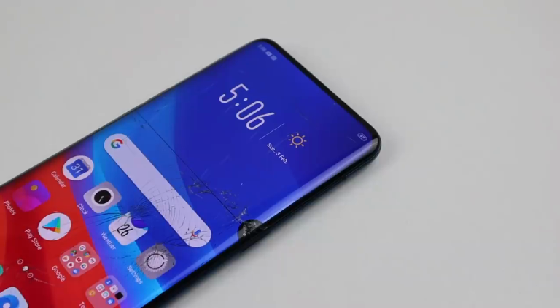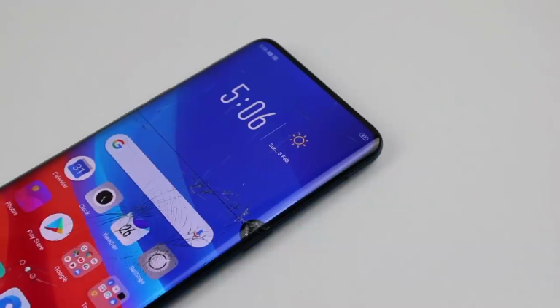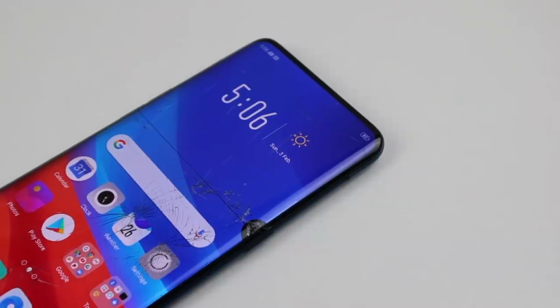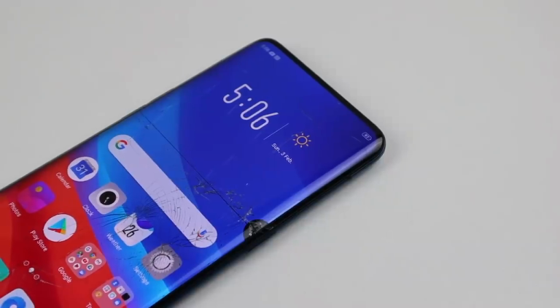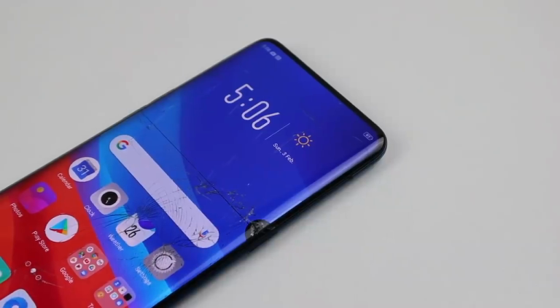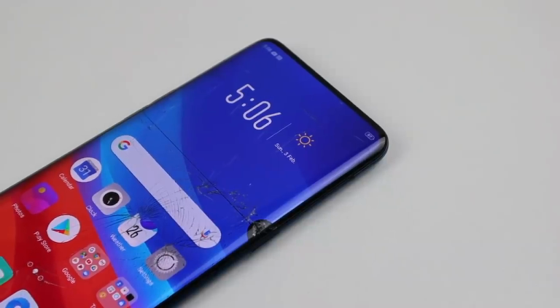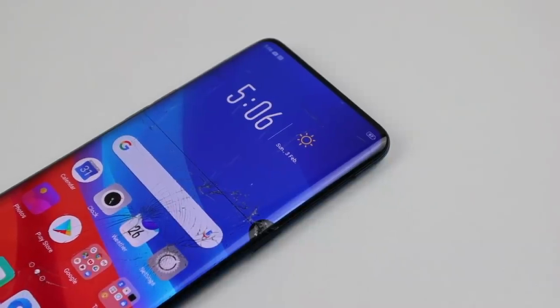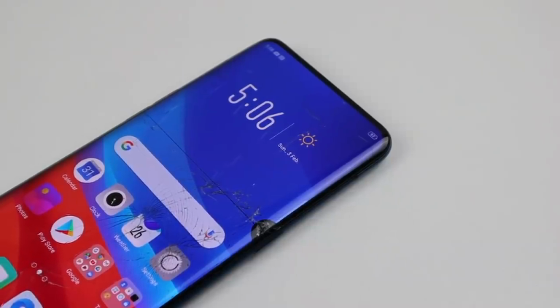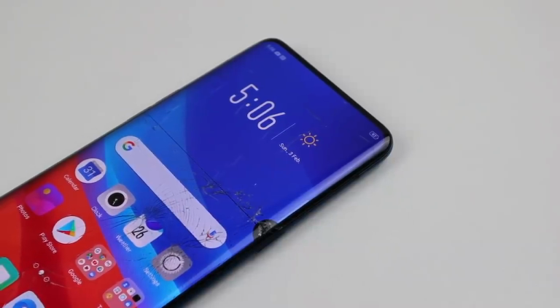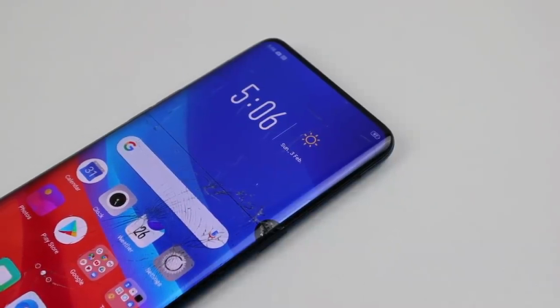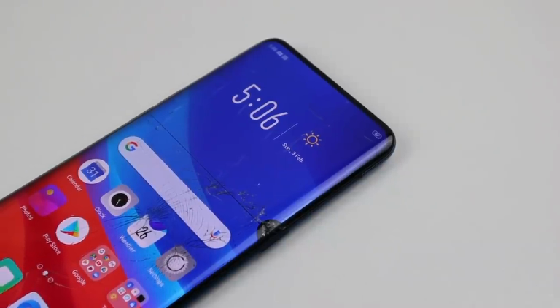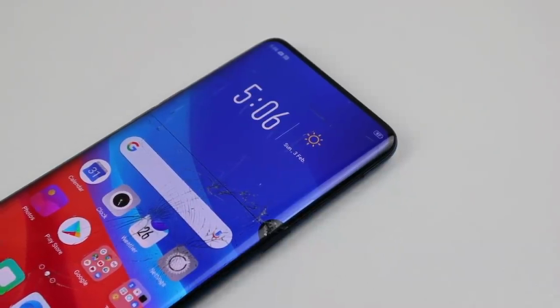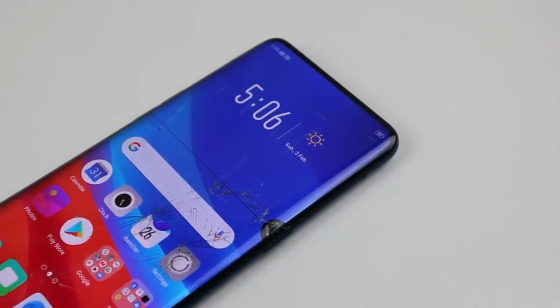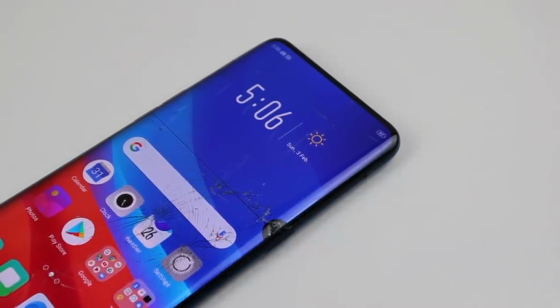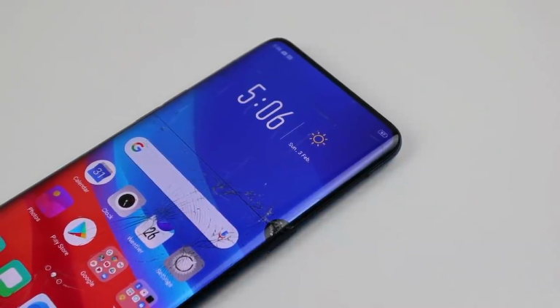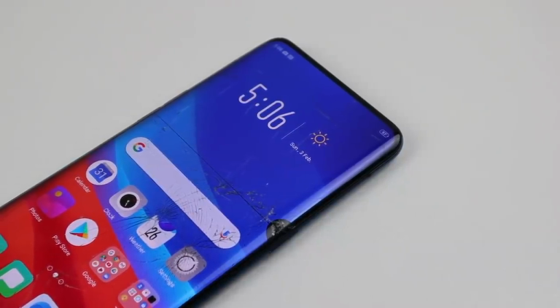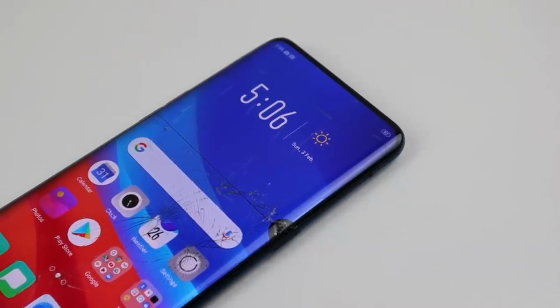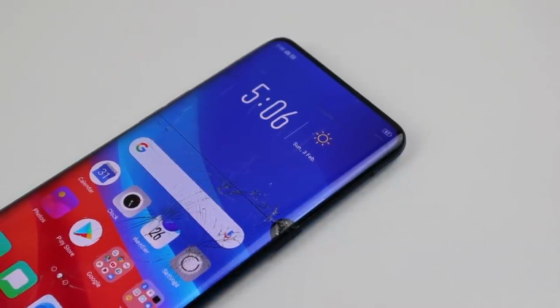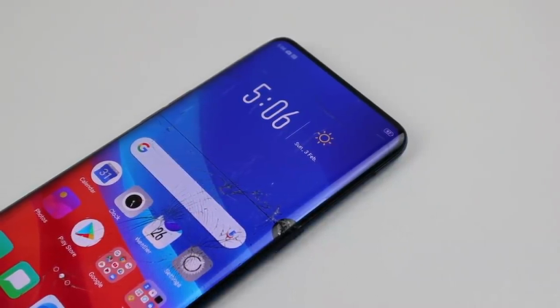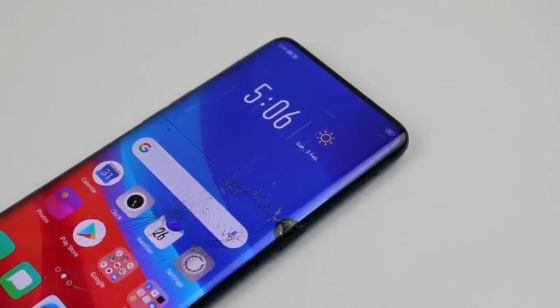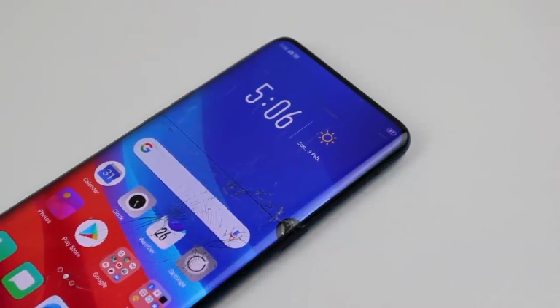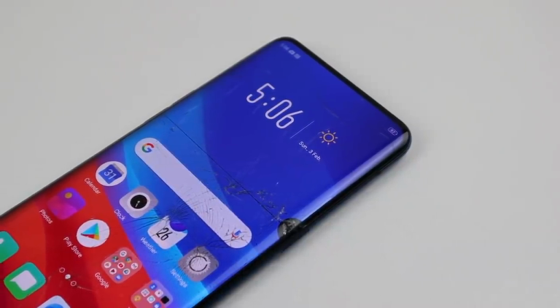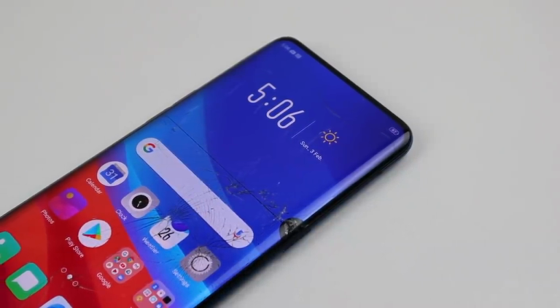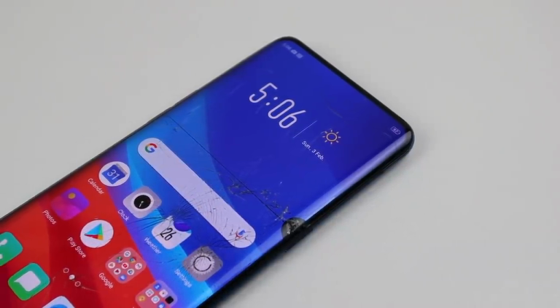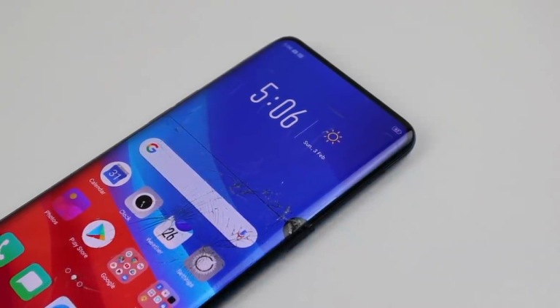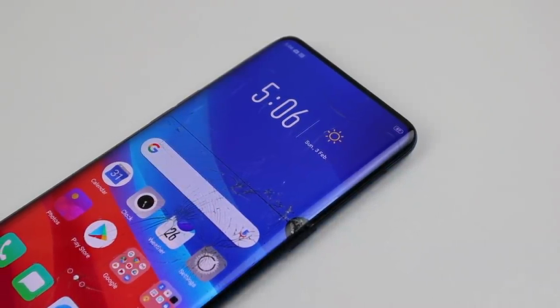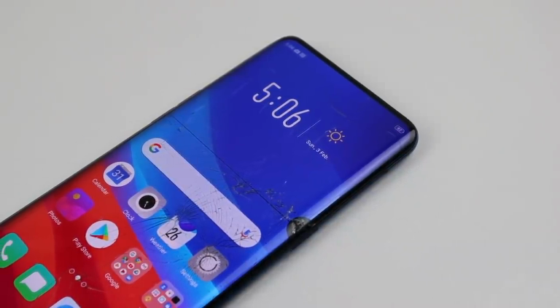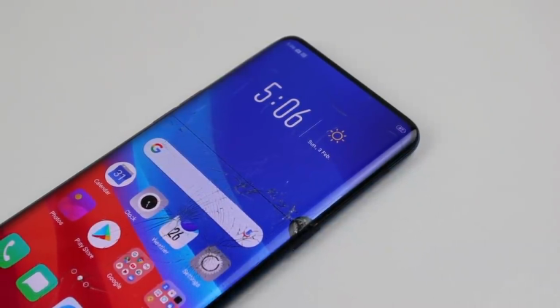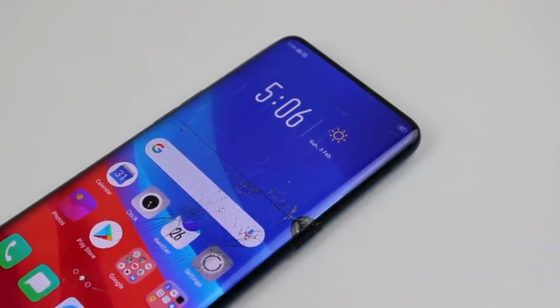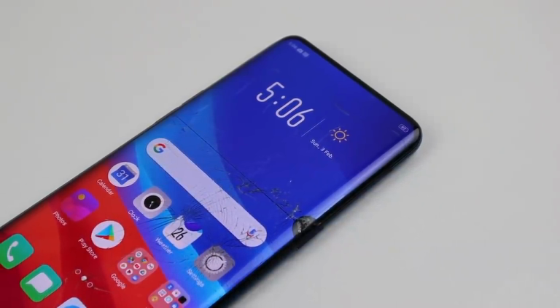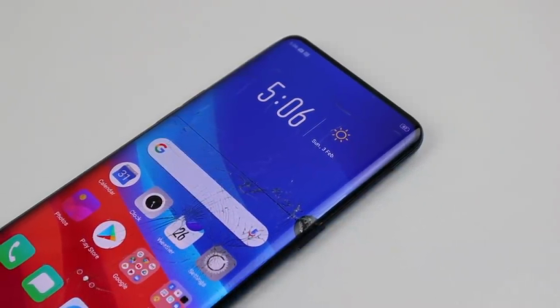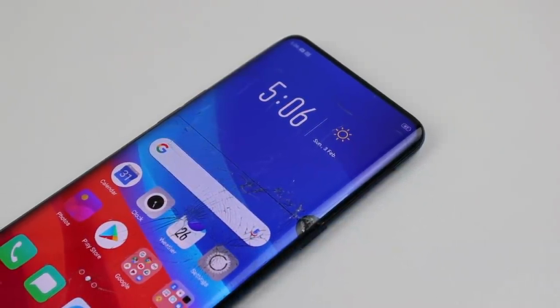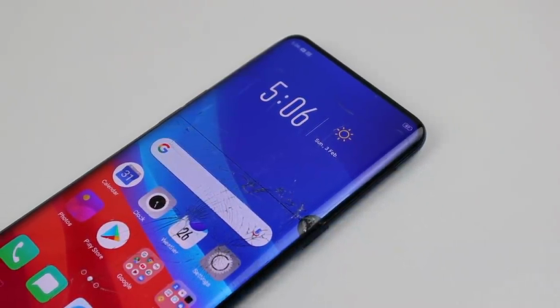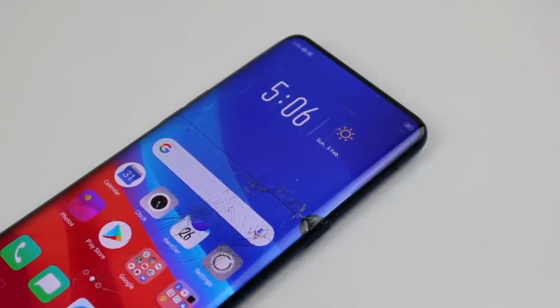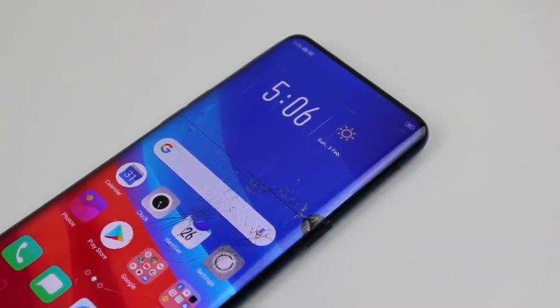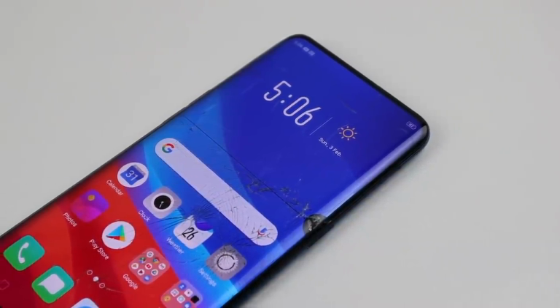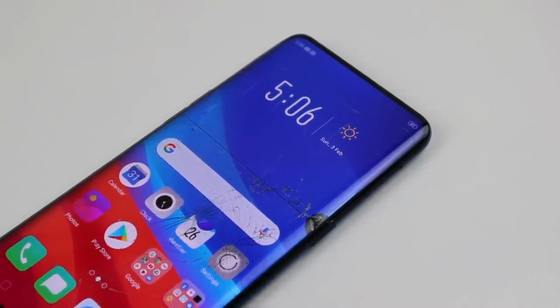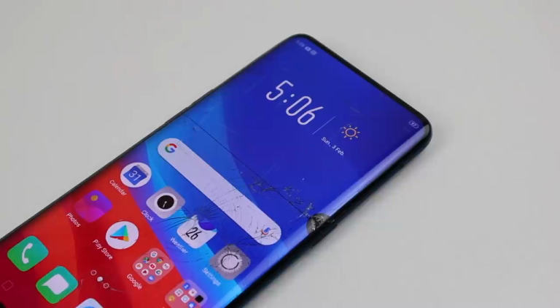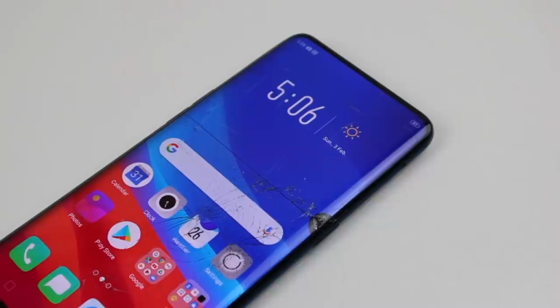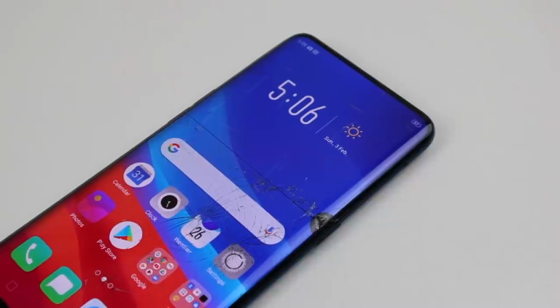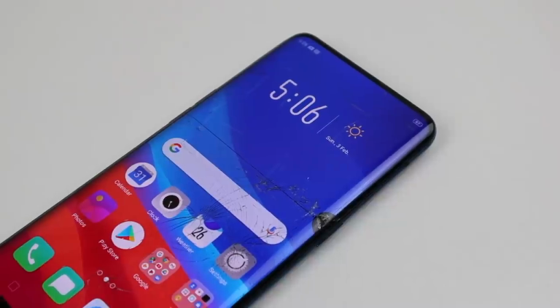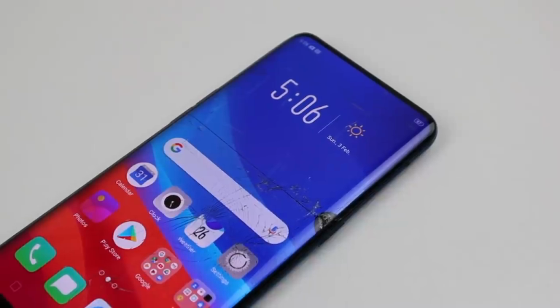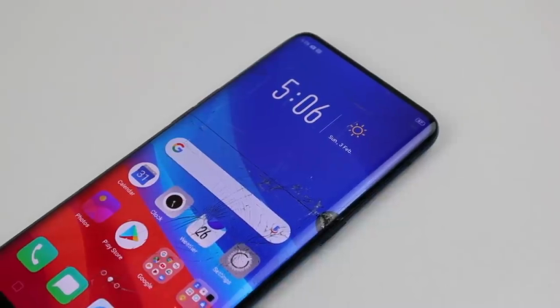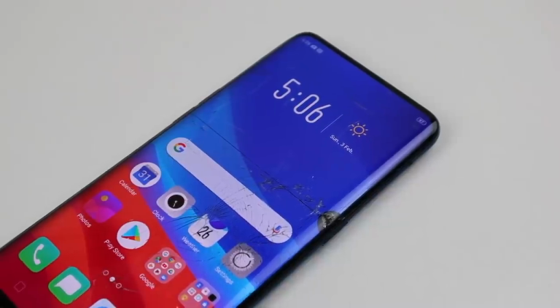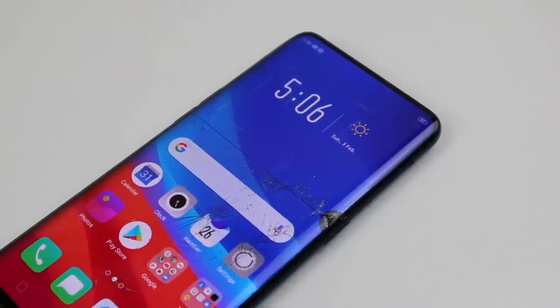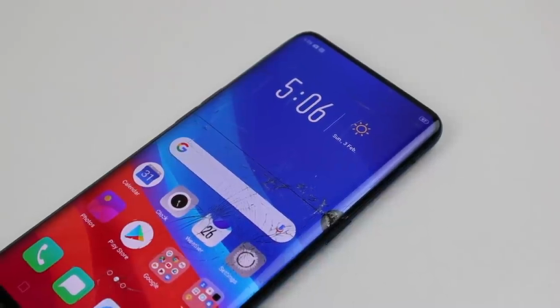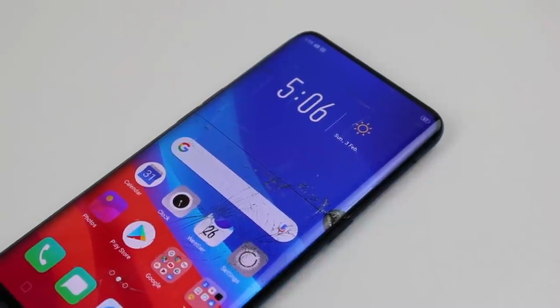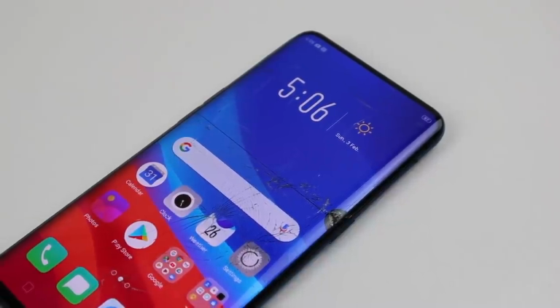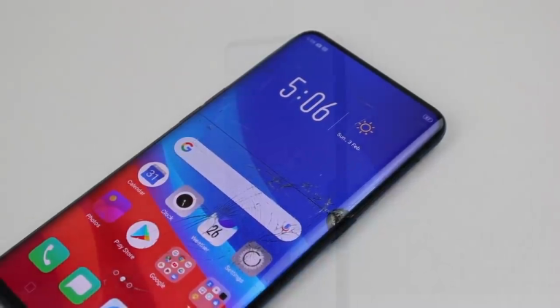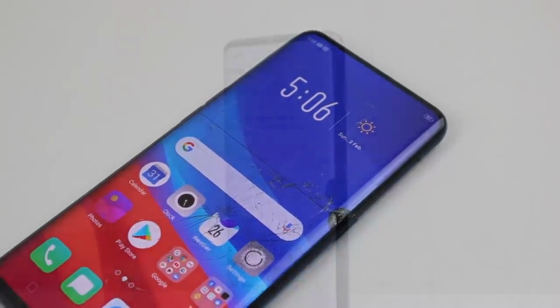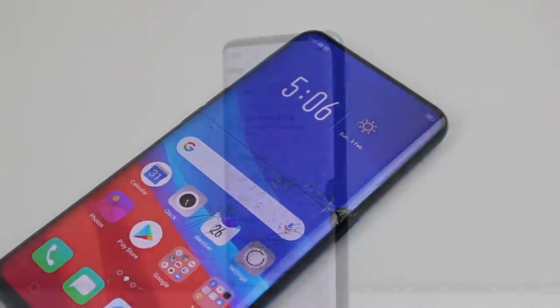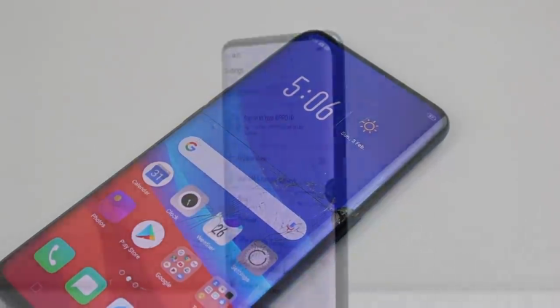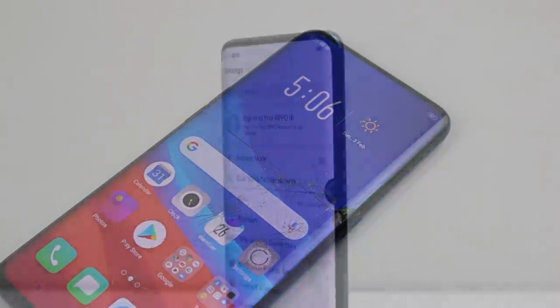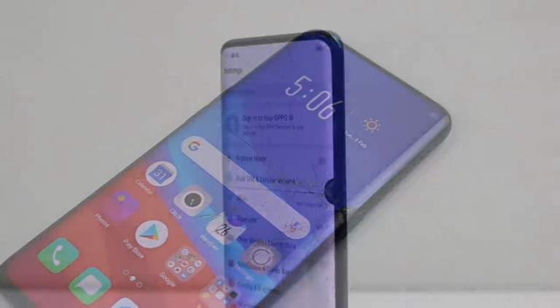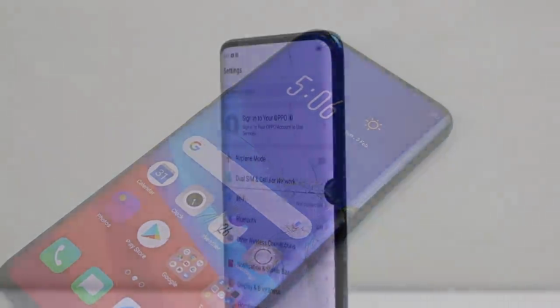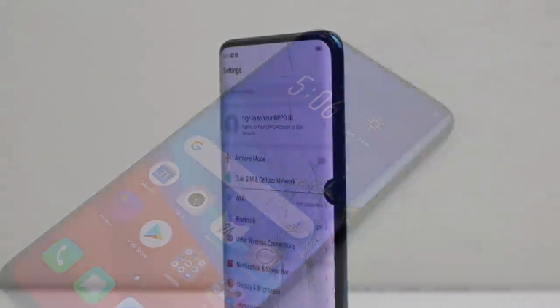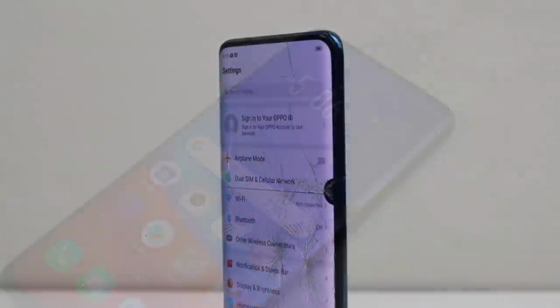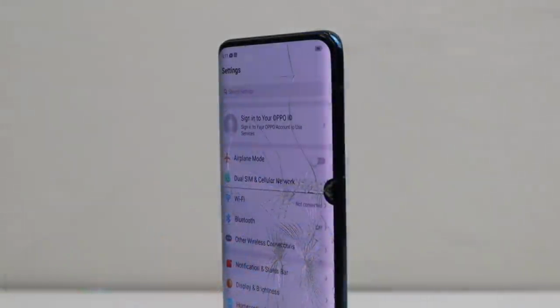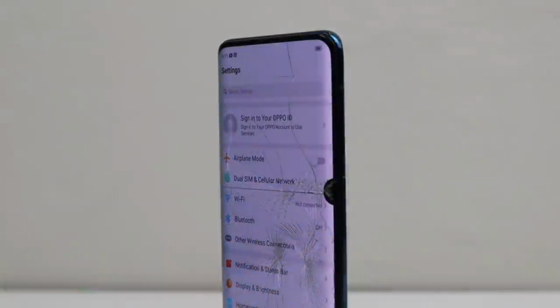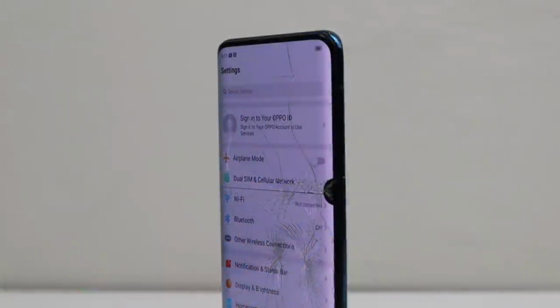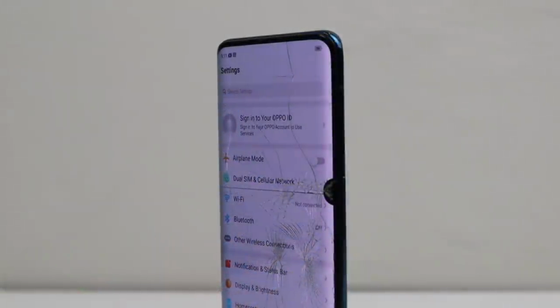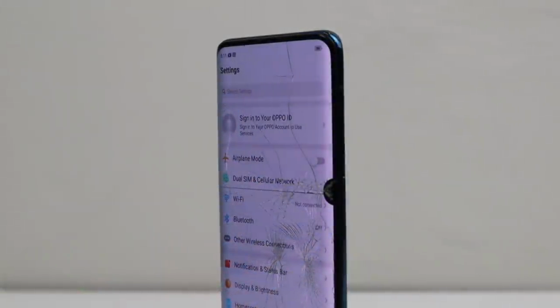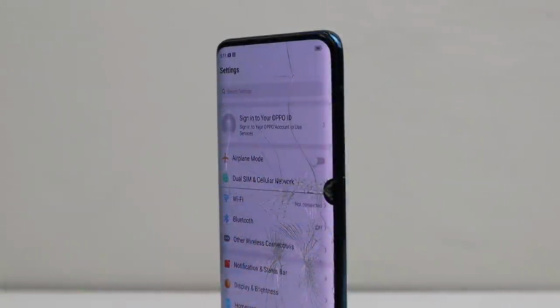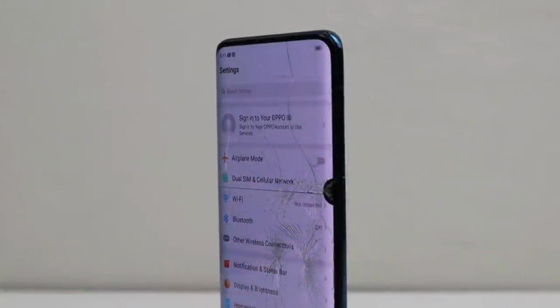Hi guys, welcome back to another Hugh Jeffries video. In this video, I'm going to be resurrecting this Oppo Find X smartphone.